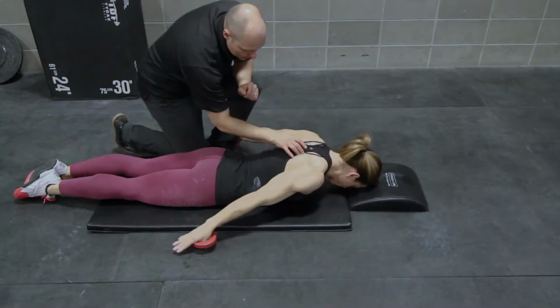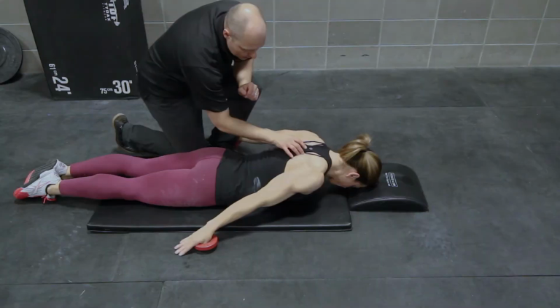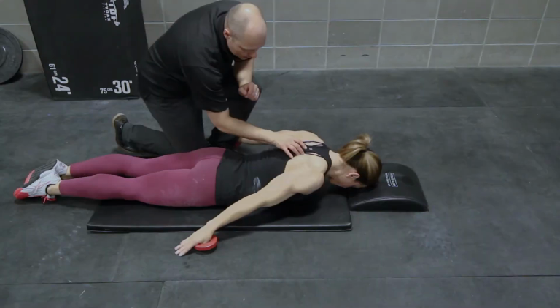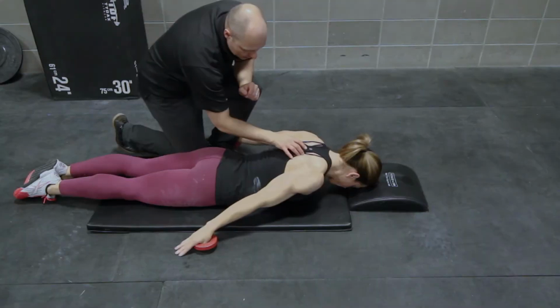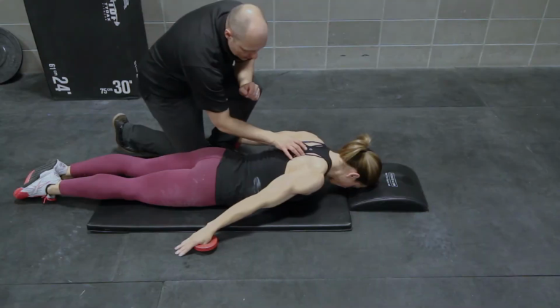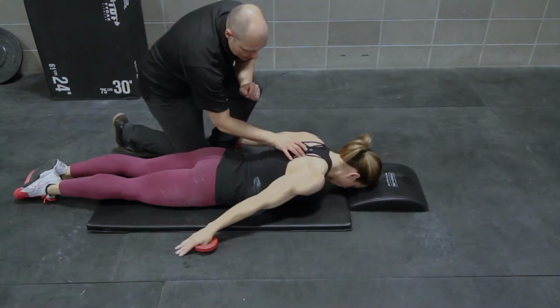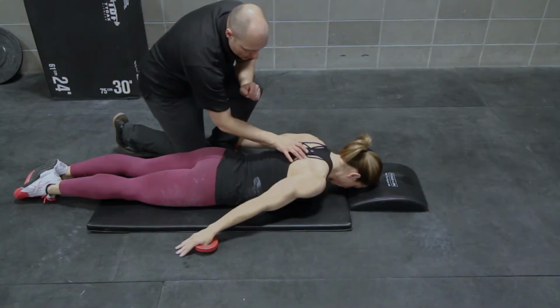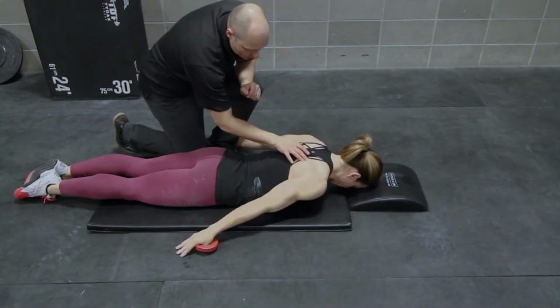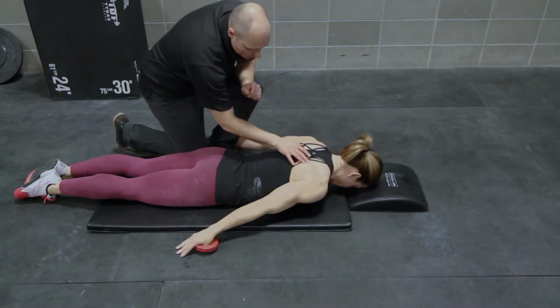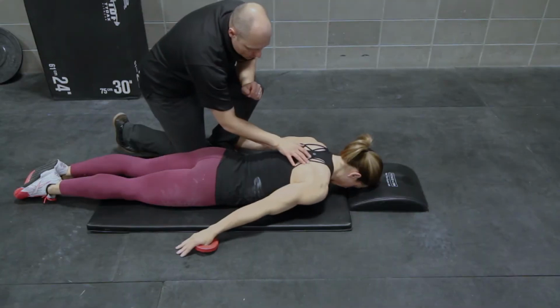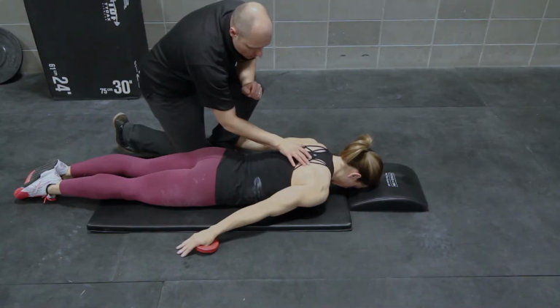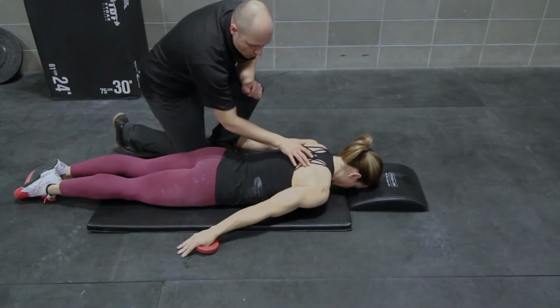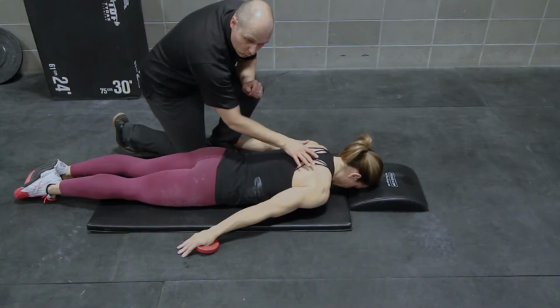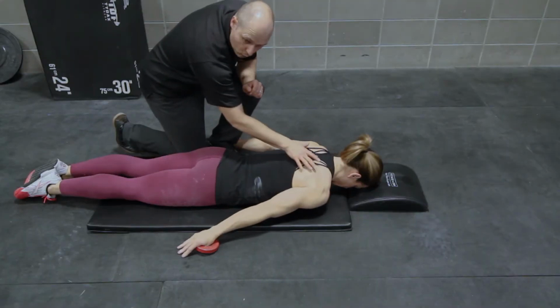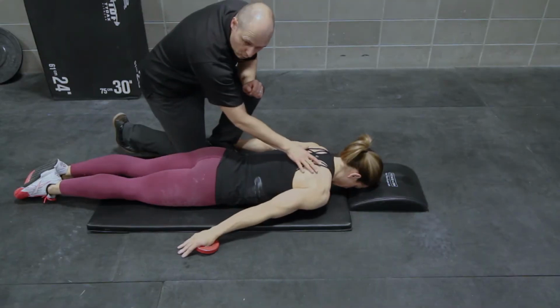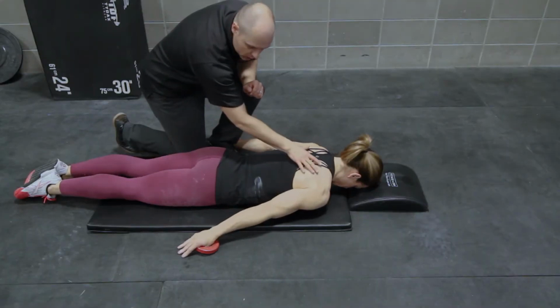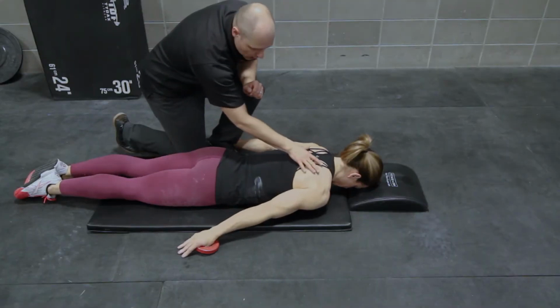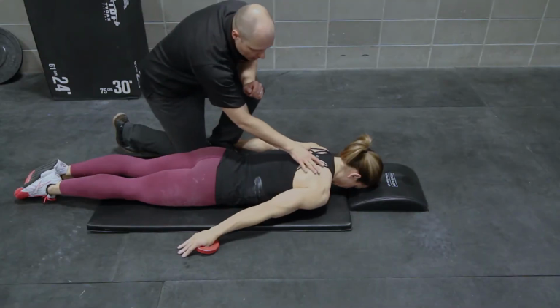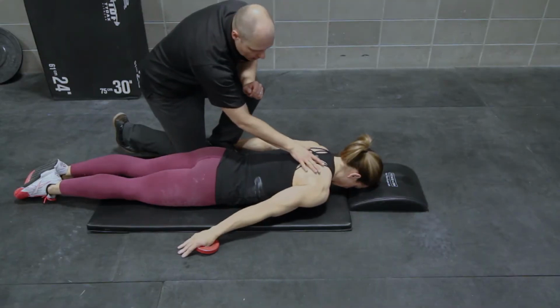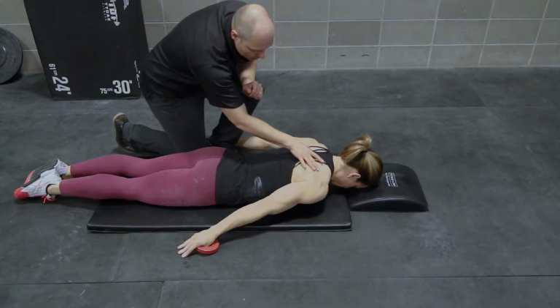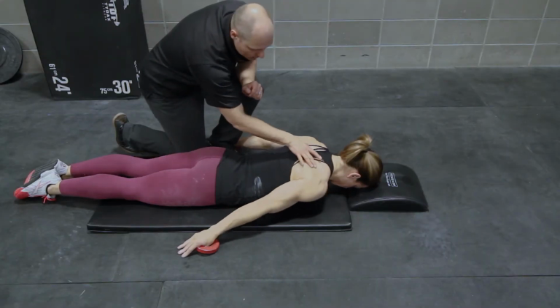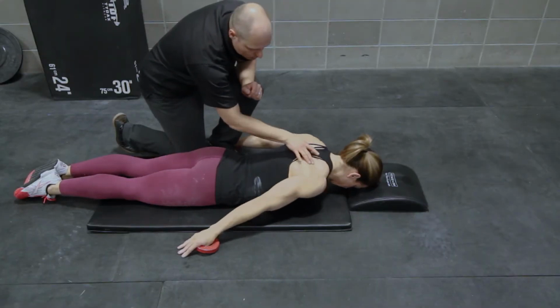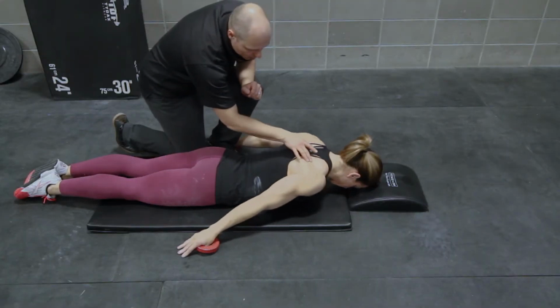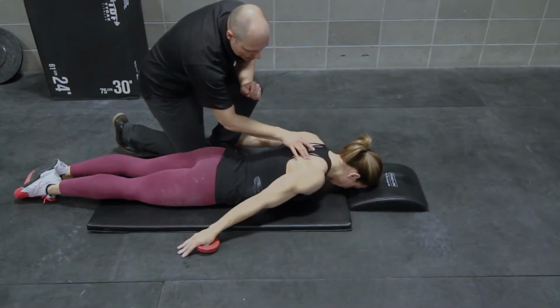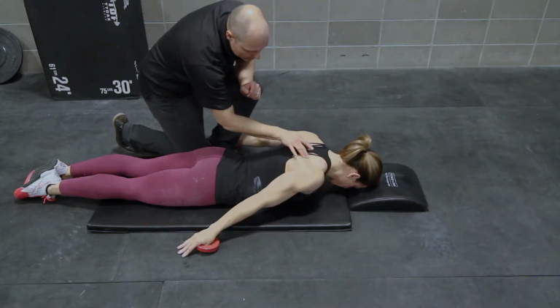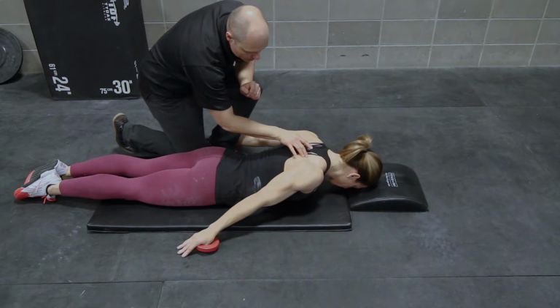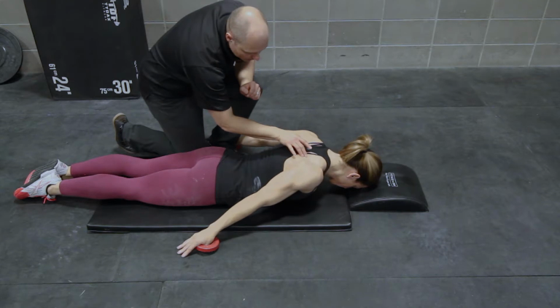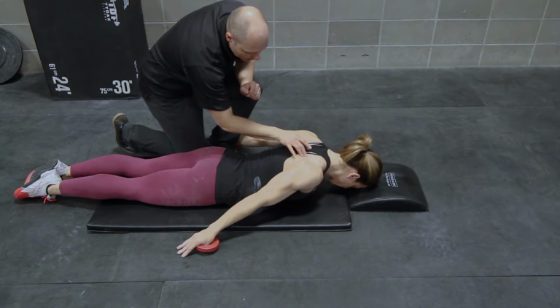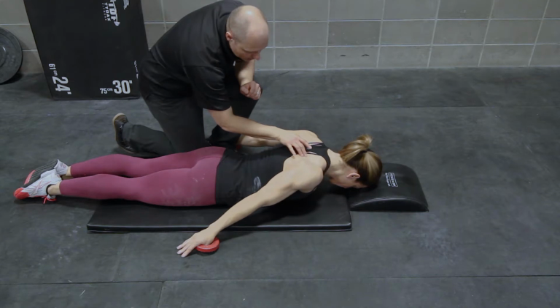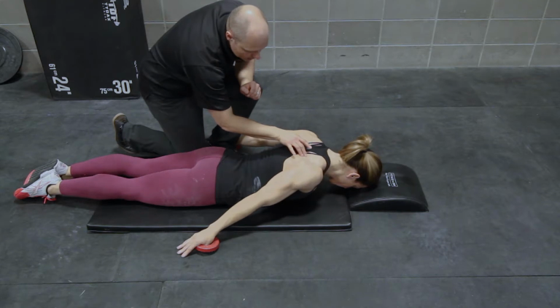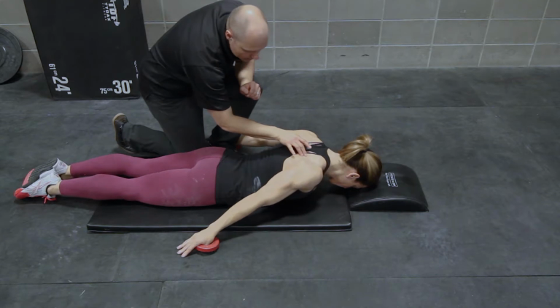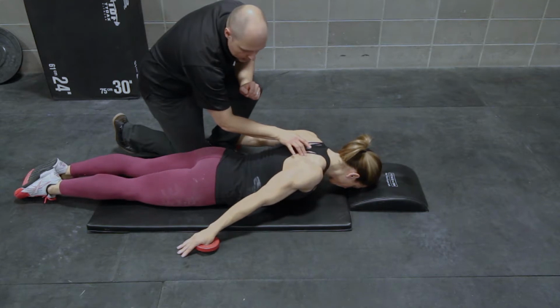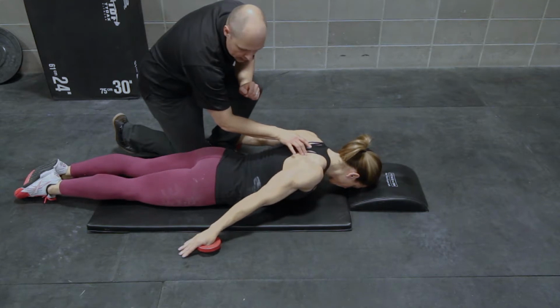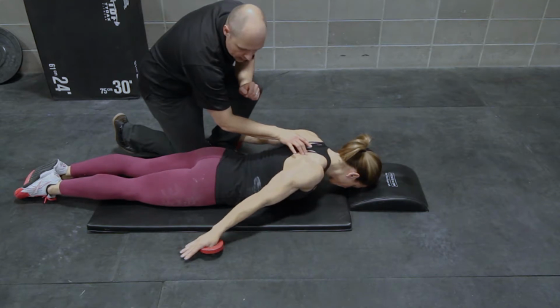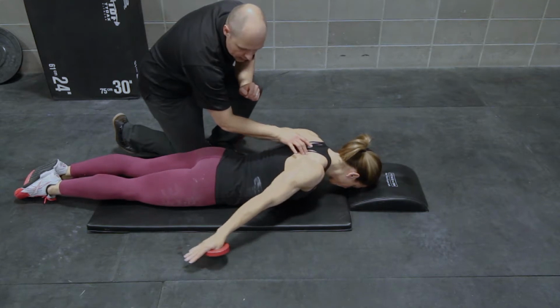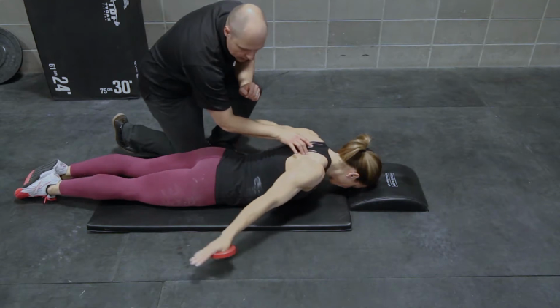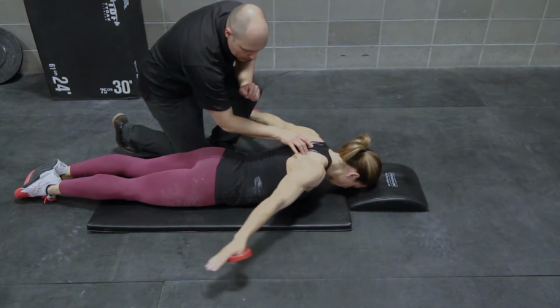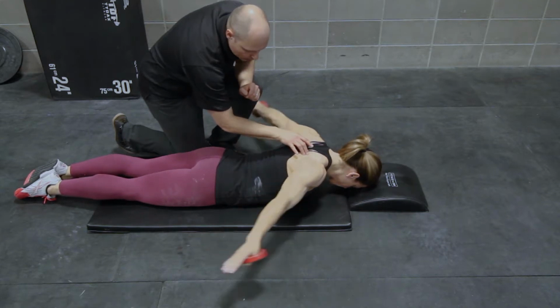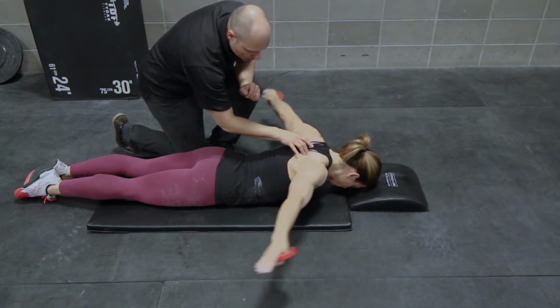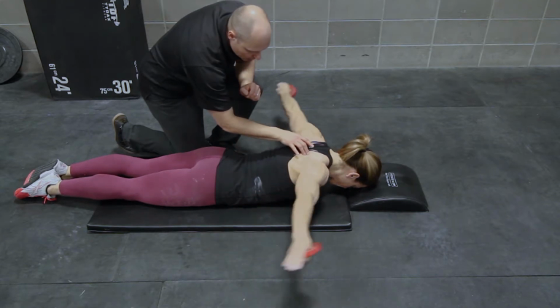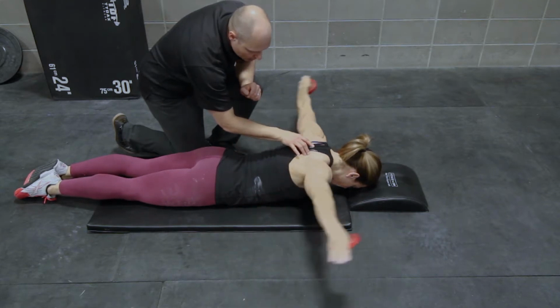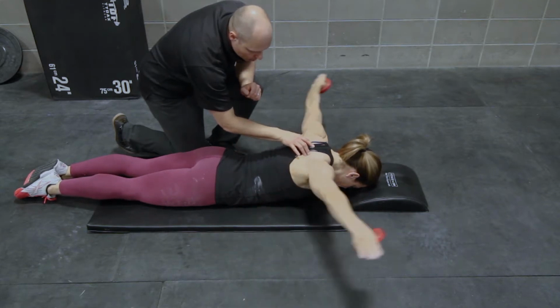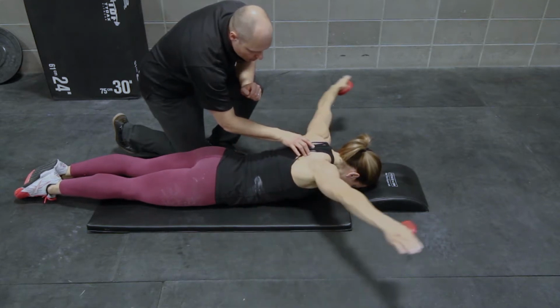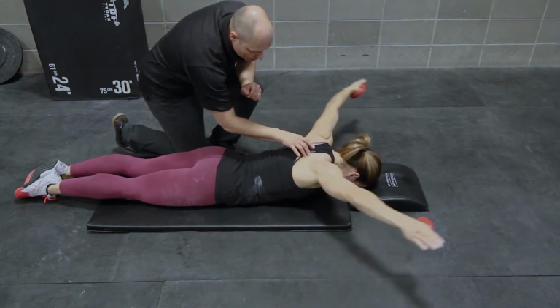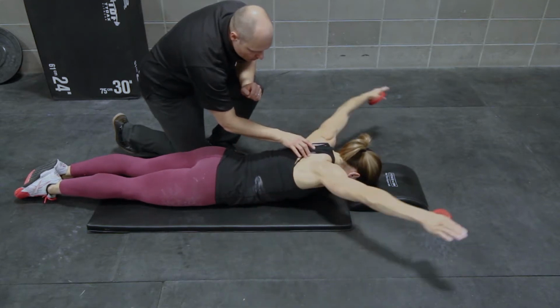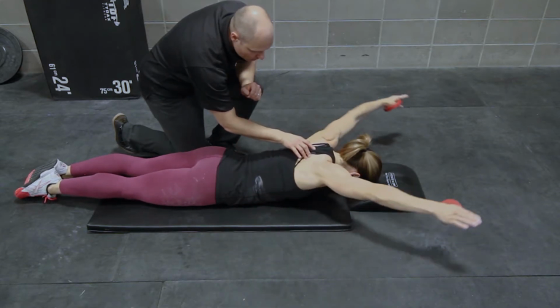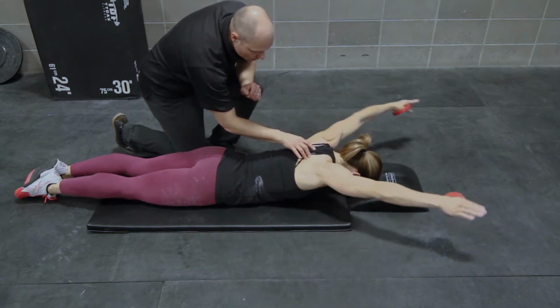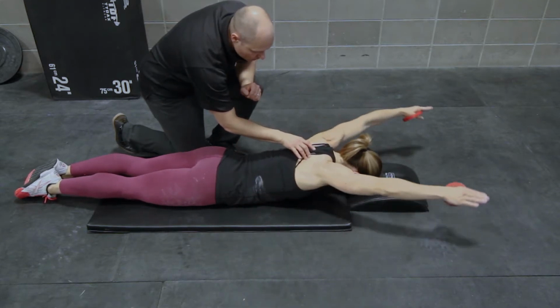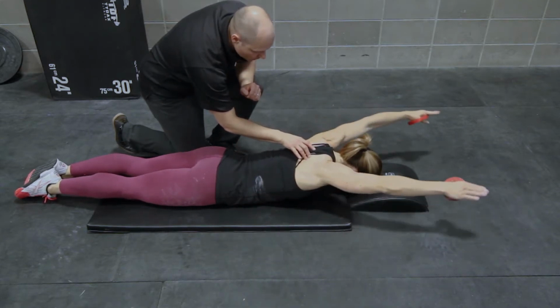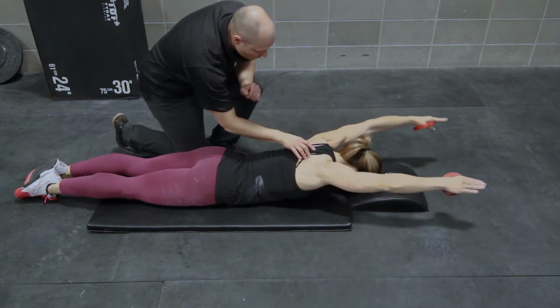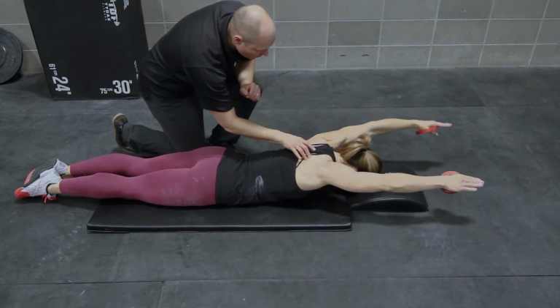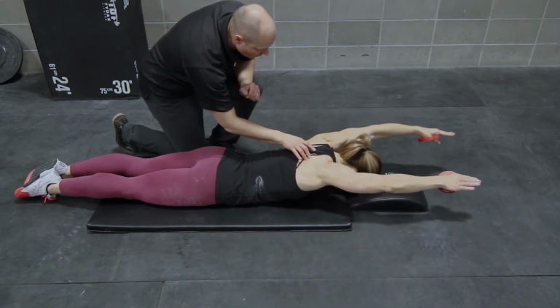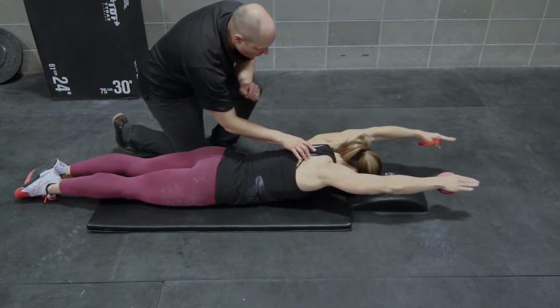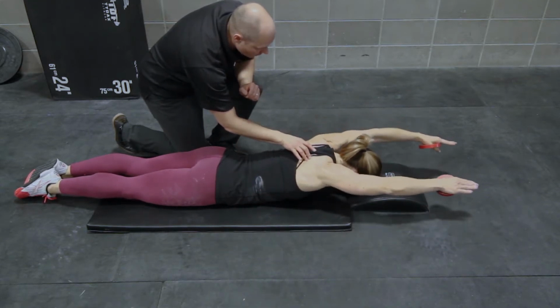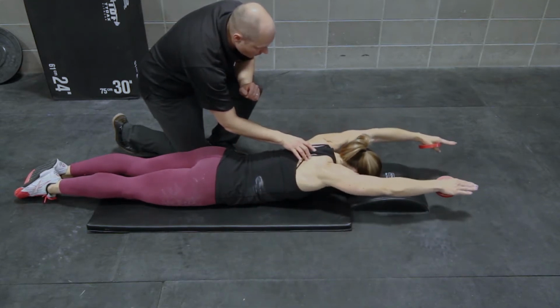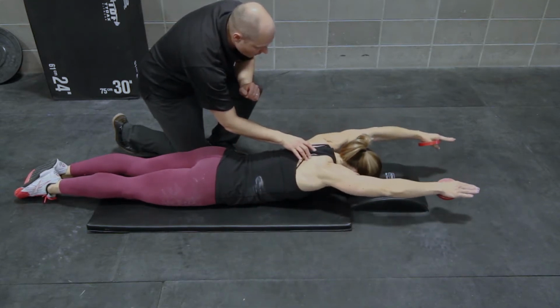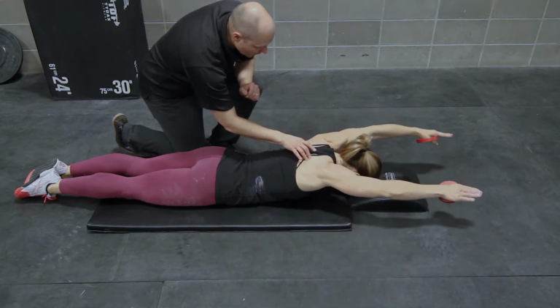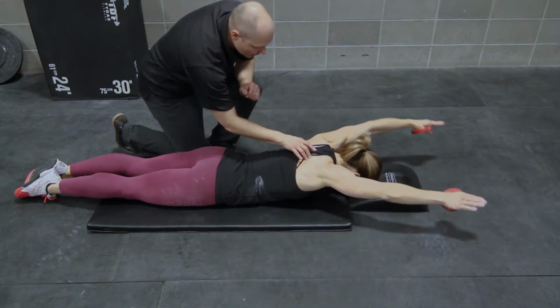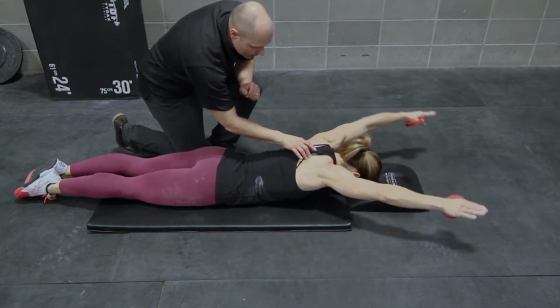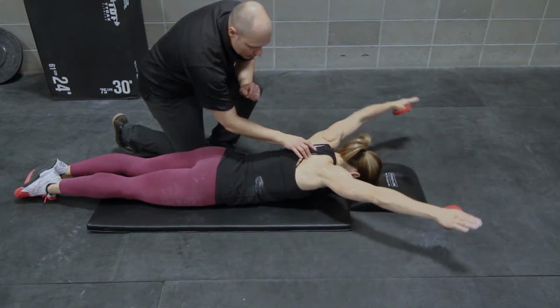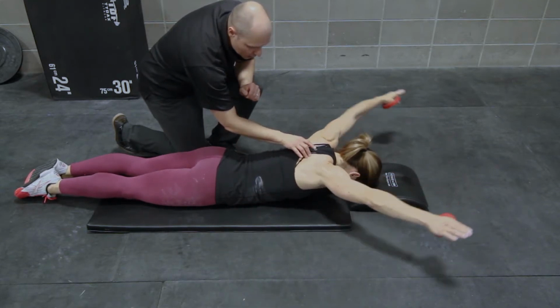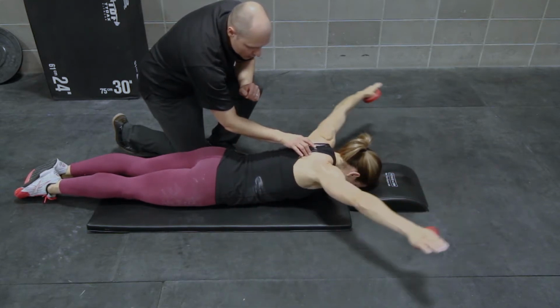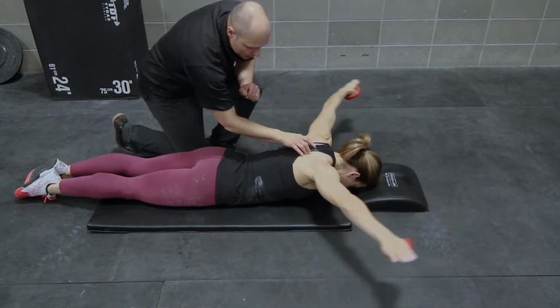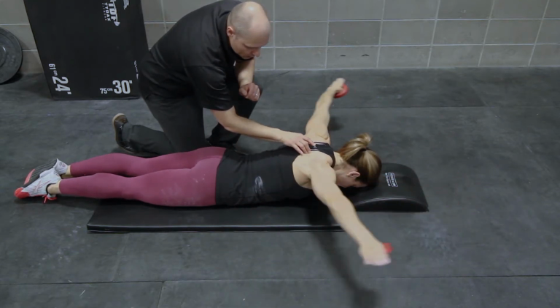Let it down. One more time — bringing this back. Now bring it up. And come on down.